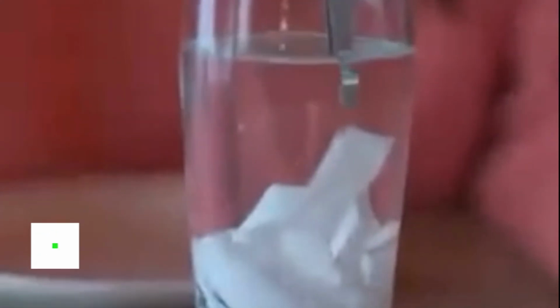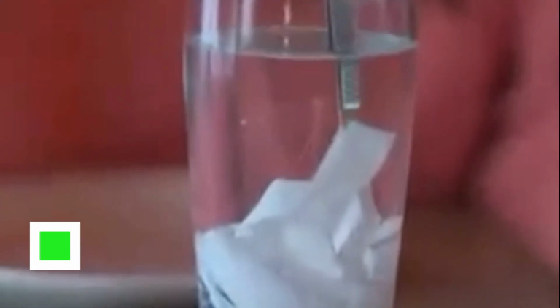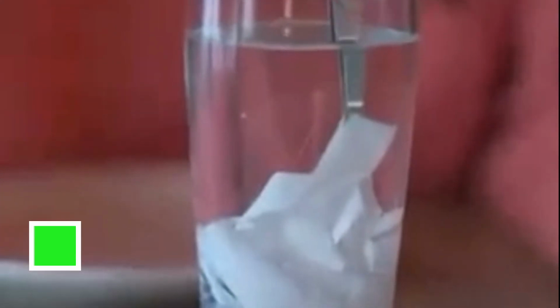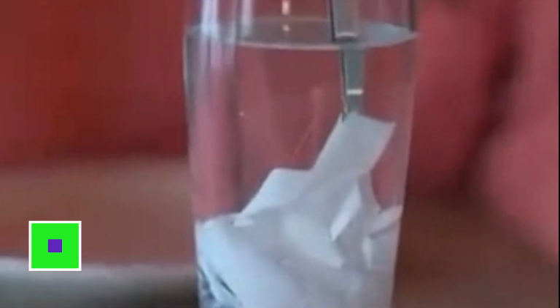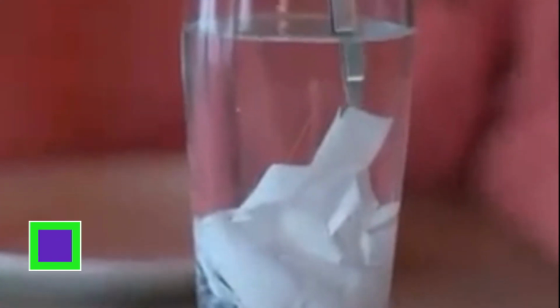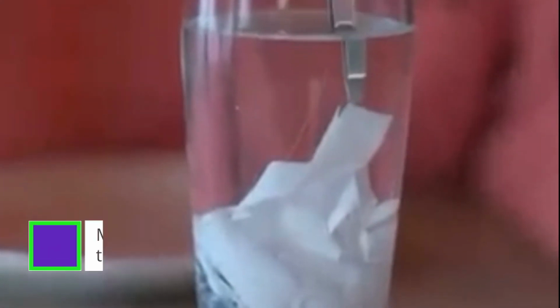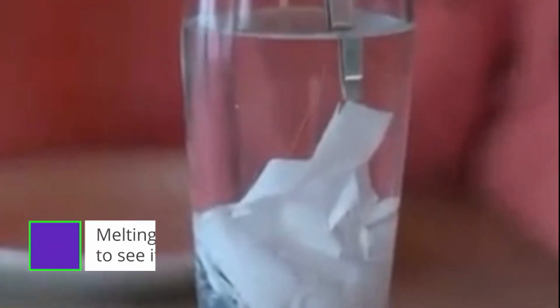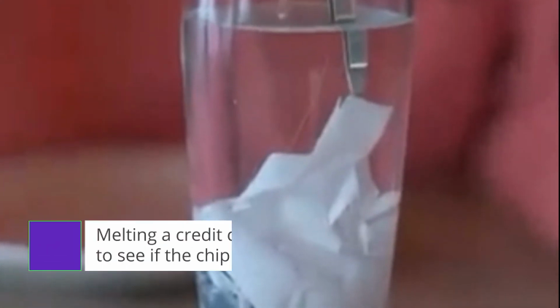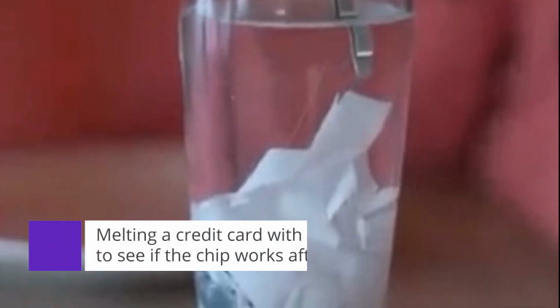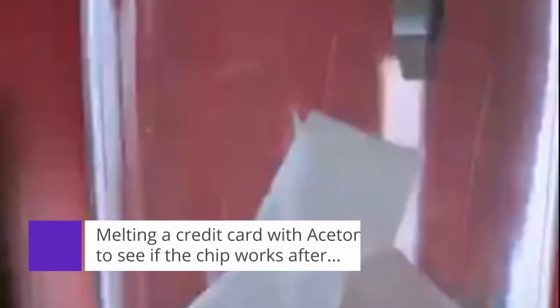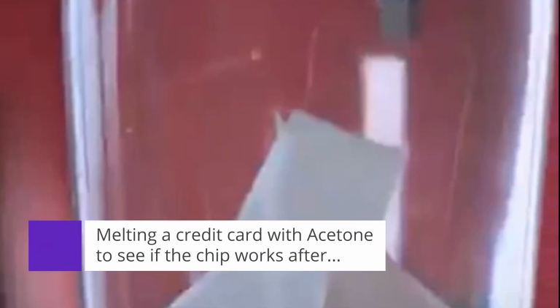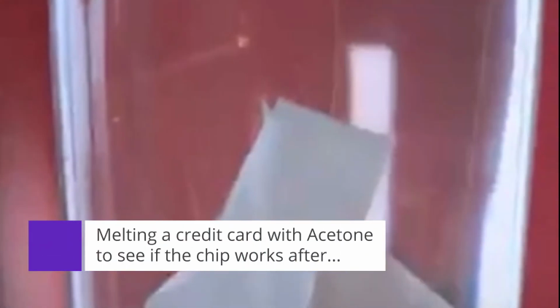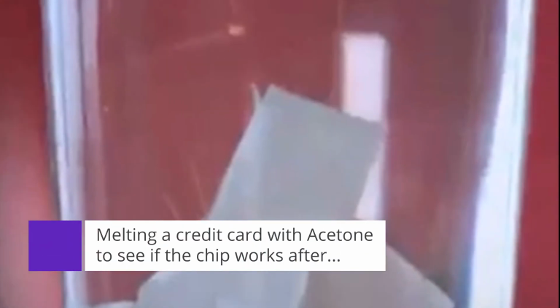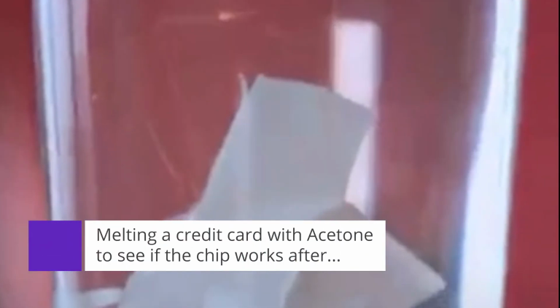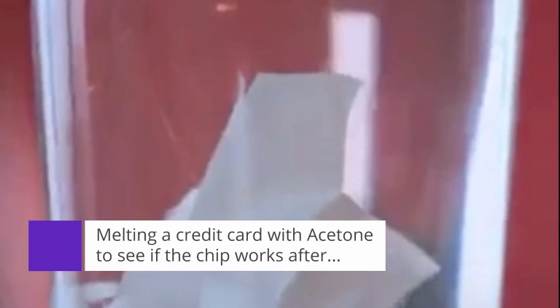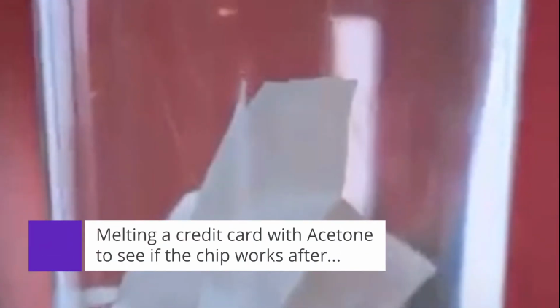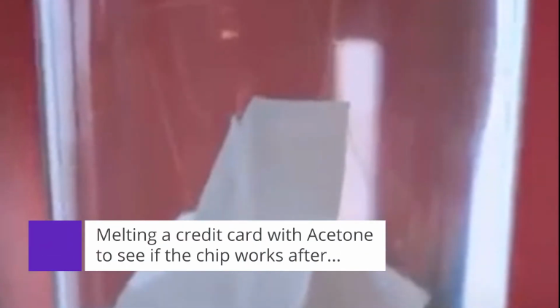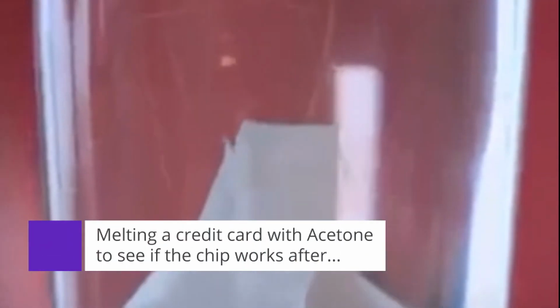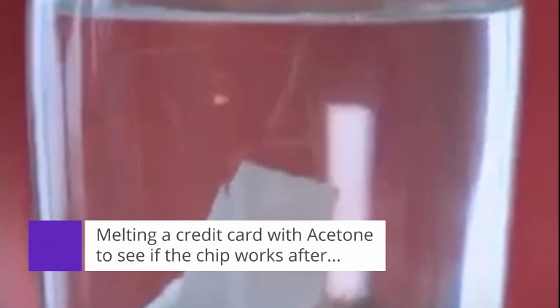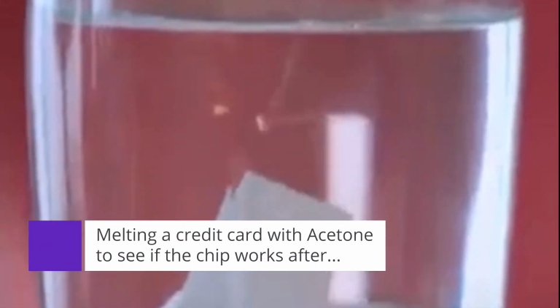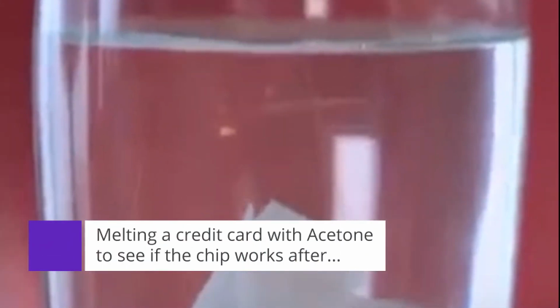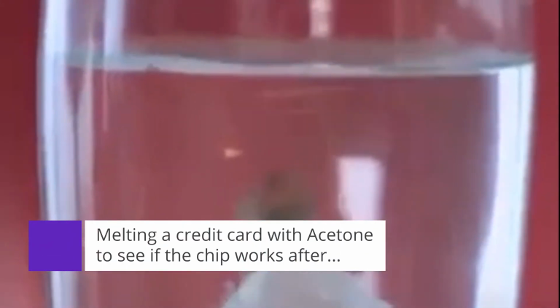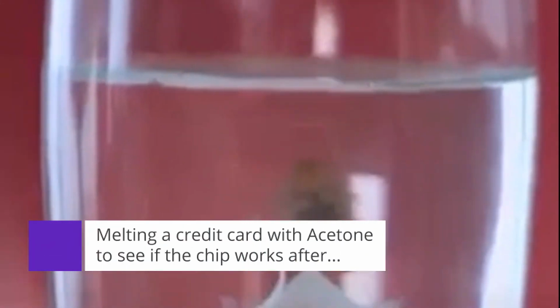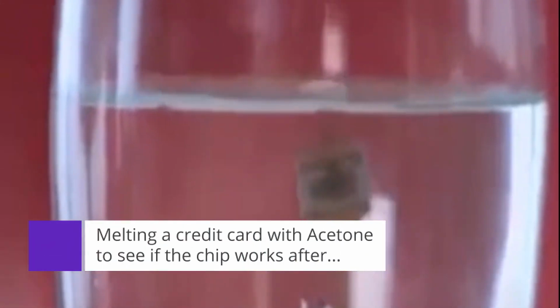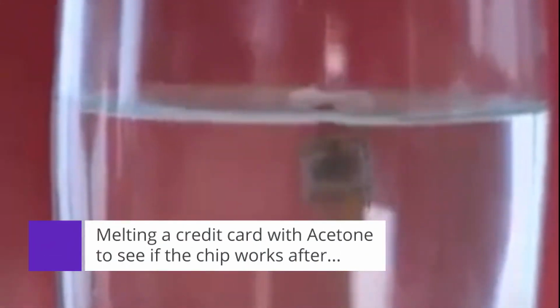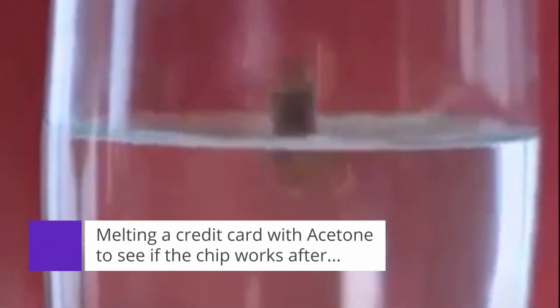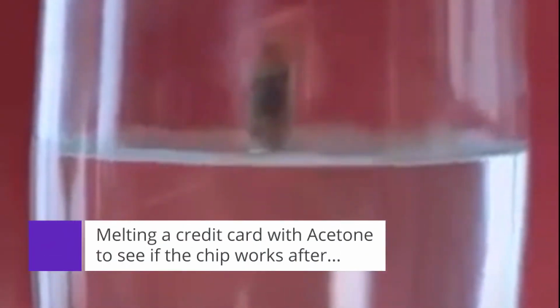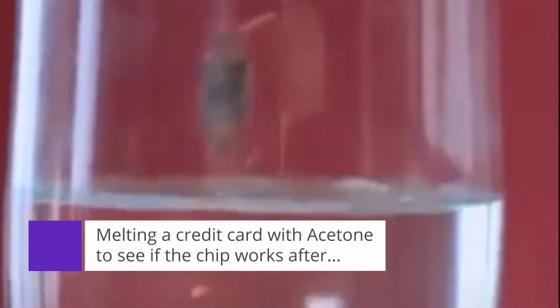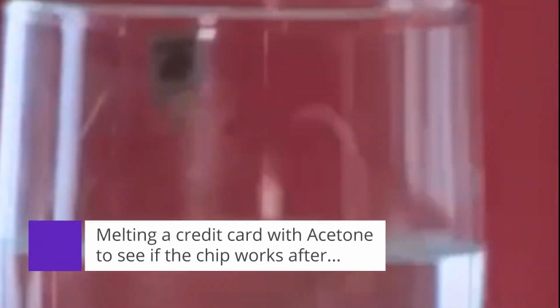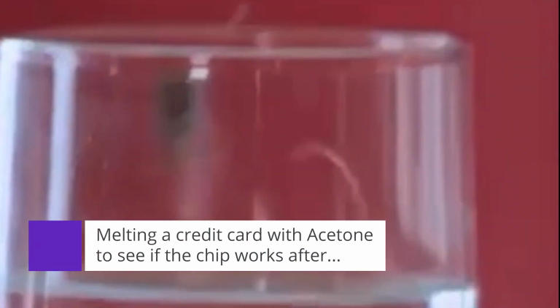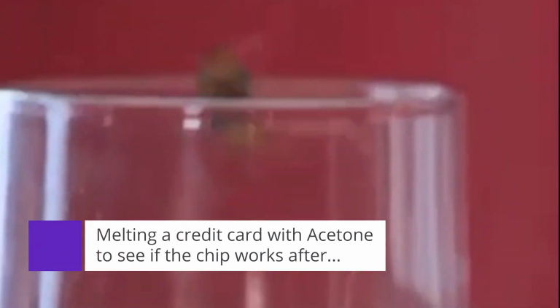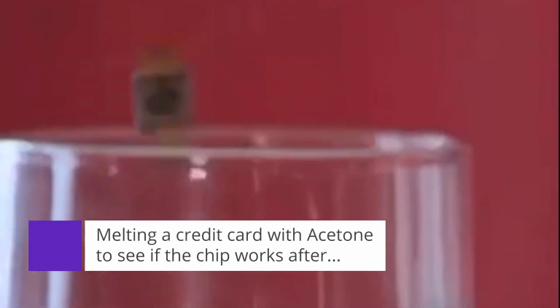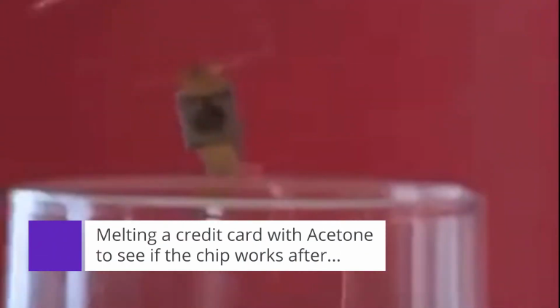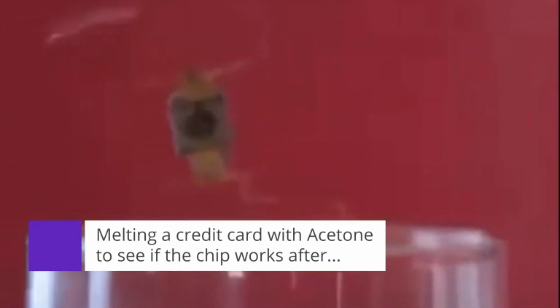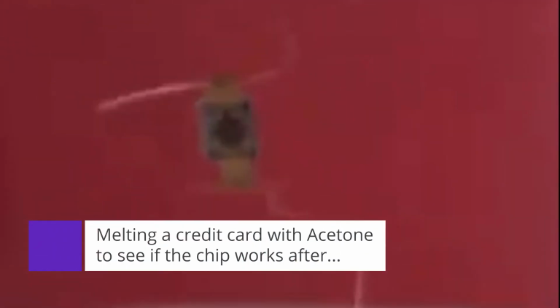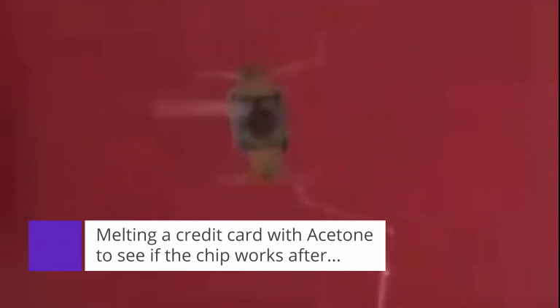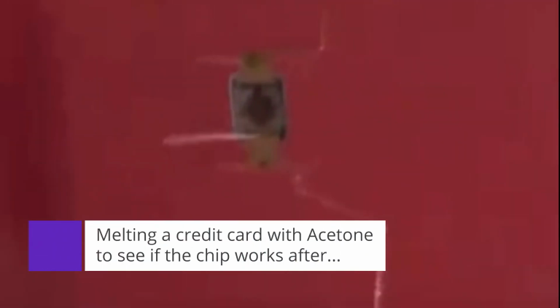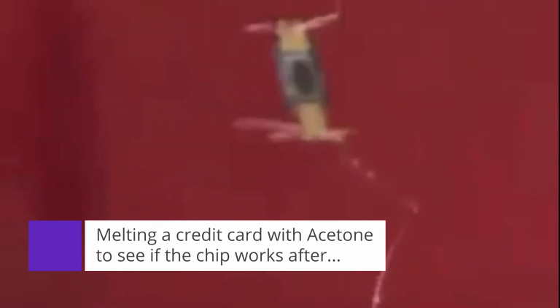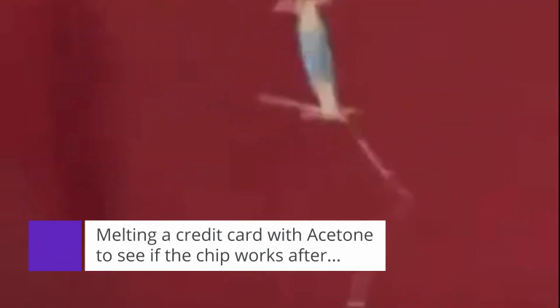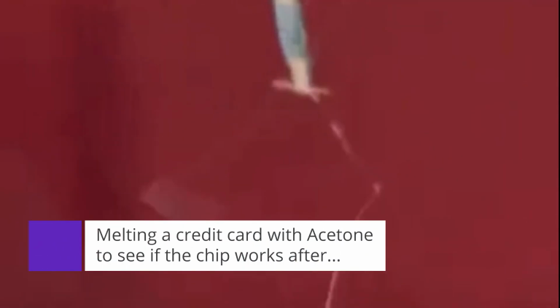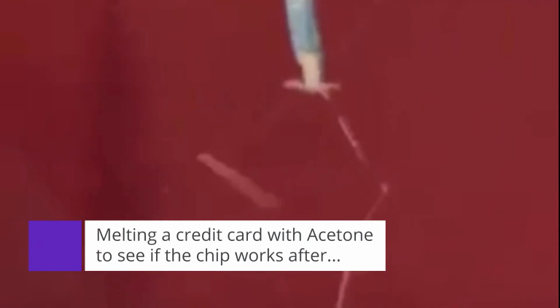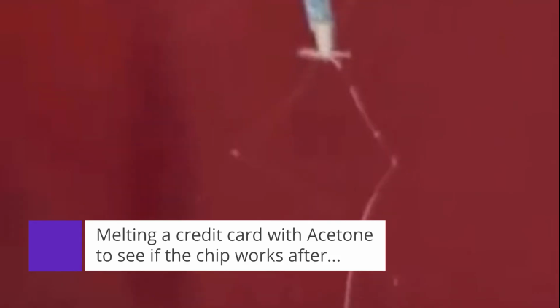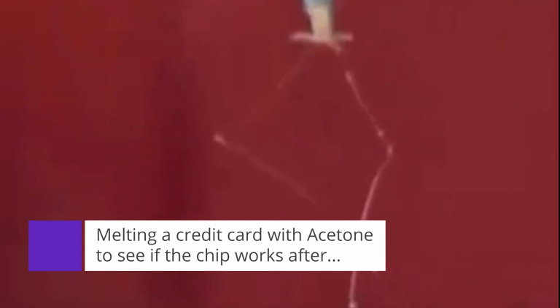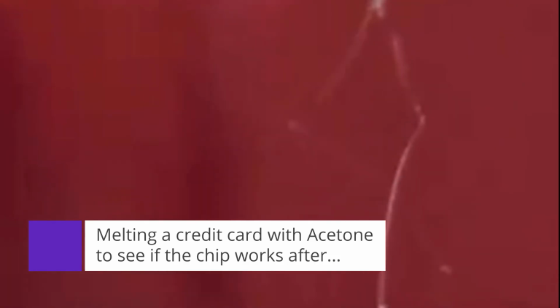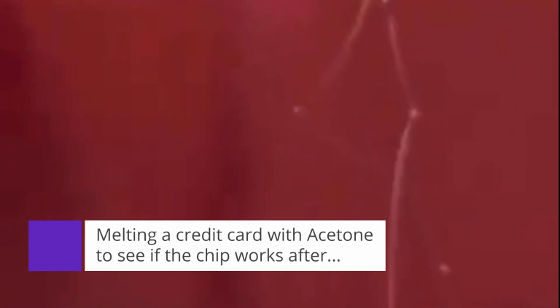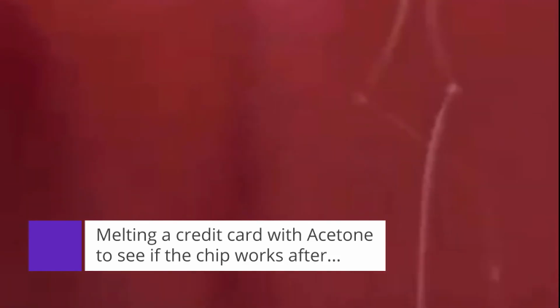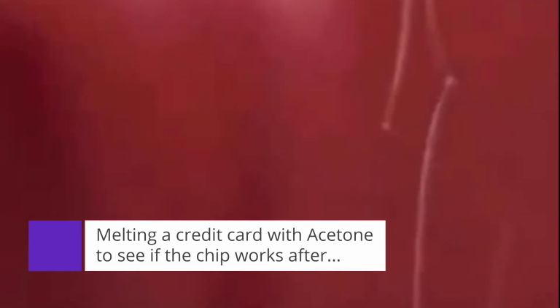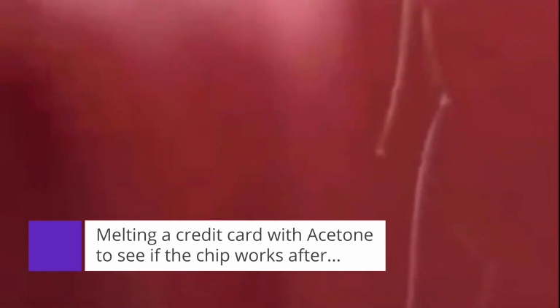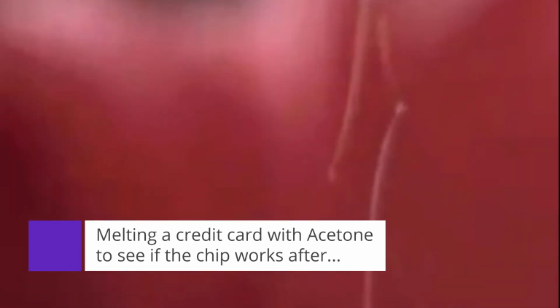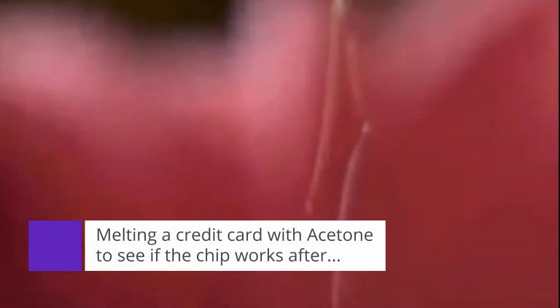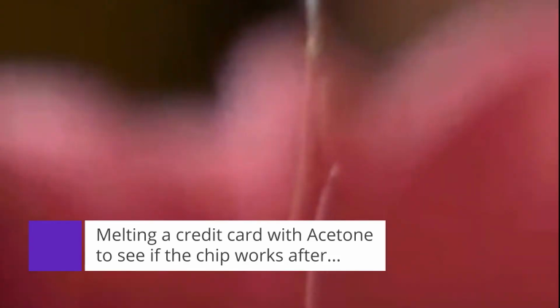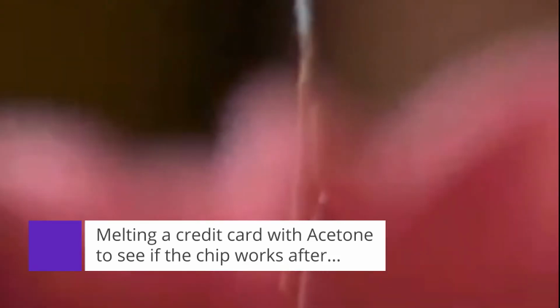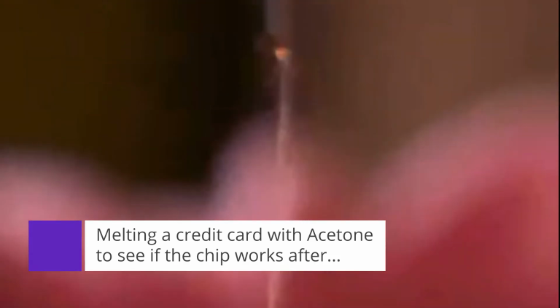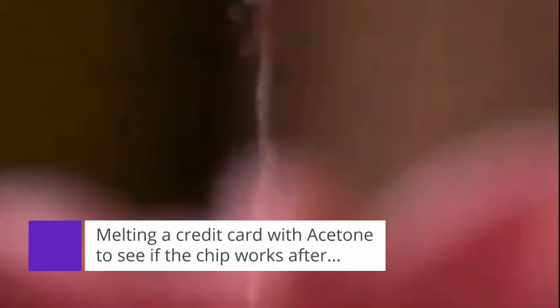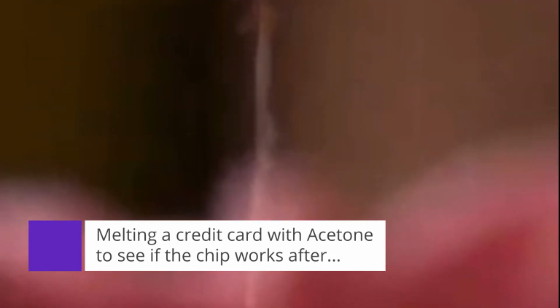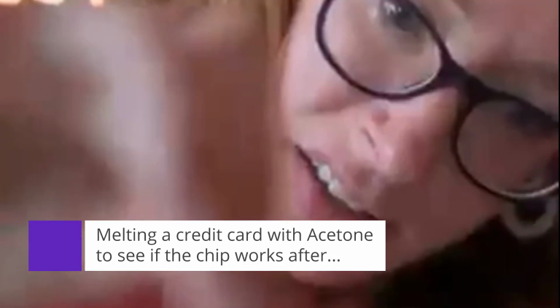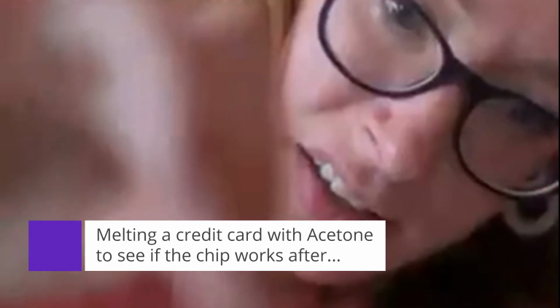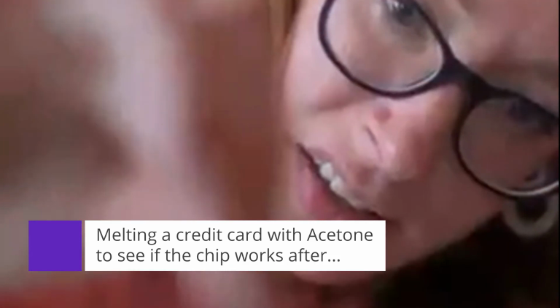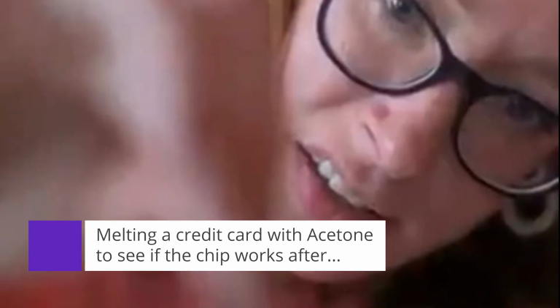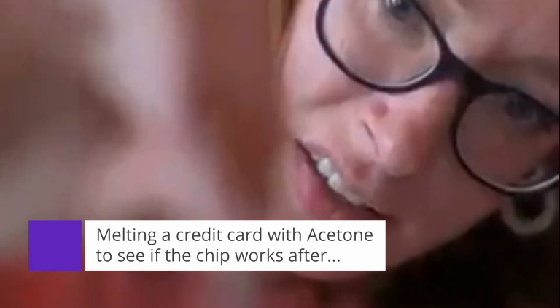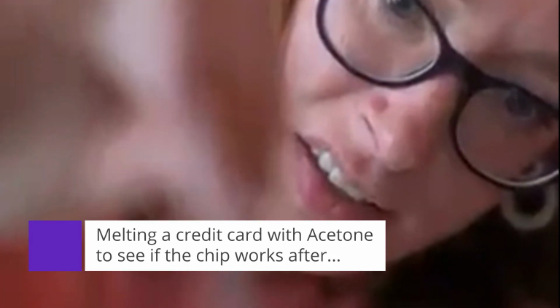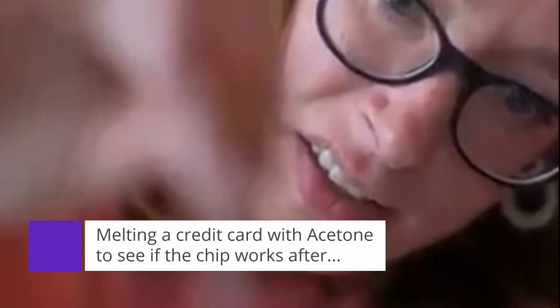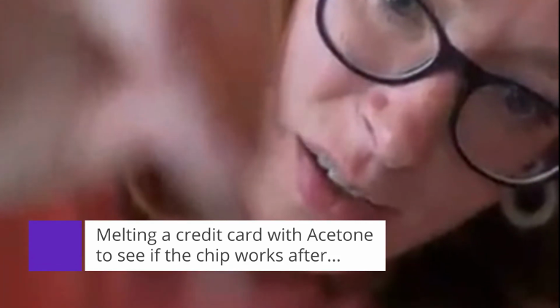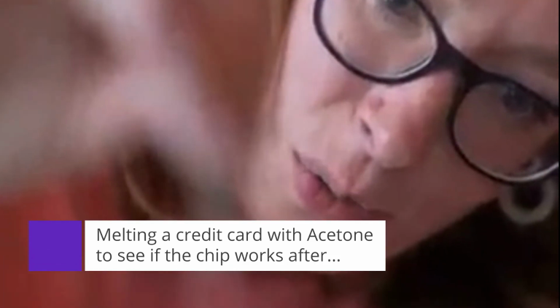Hi Internet. I saw this clip claiming that you can melt down your credit card and the chip will still work after with NFC payments.